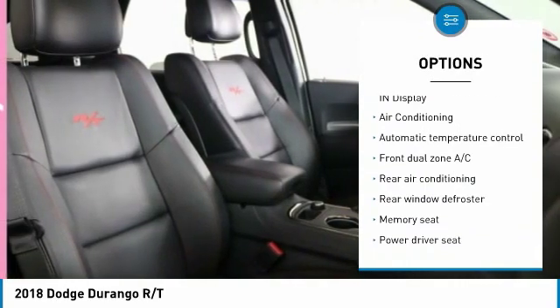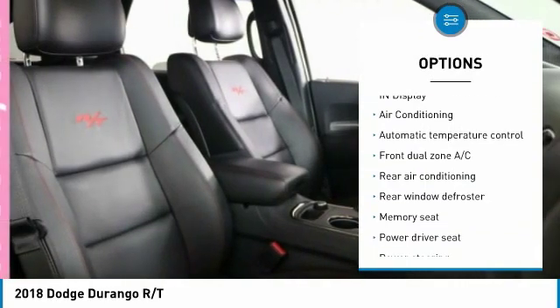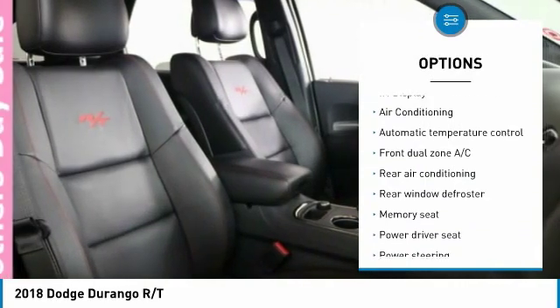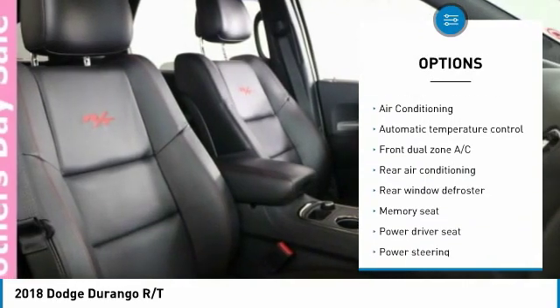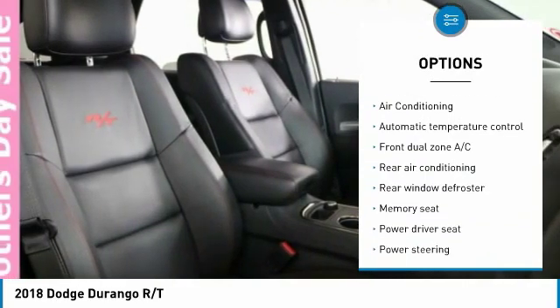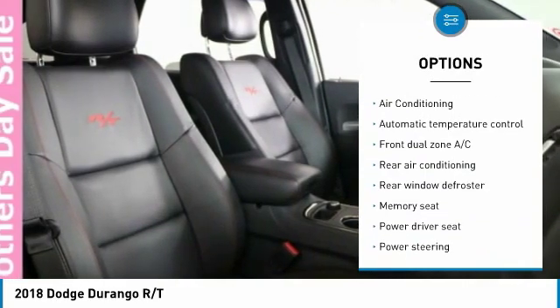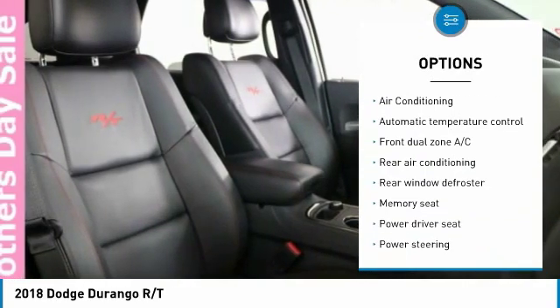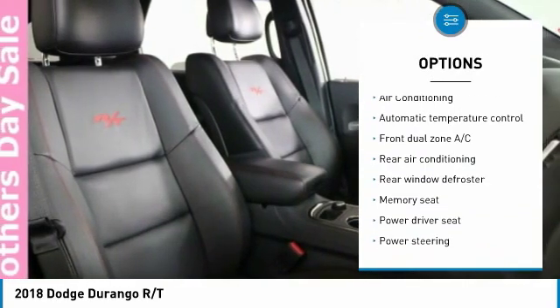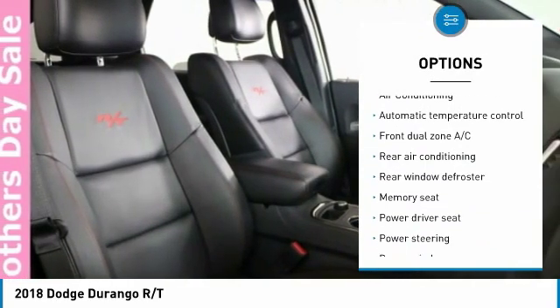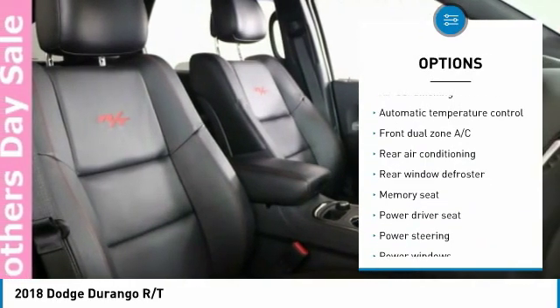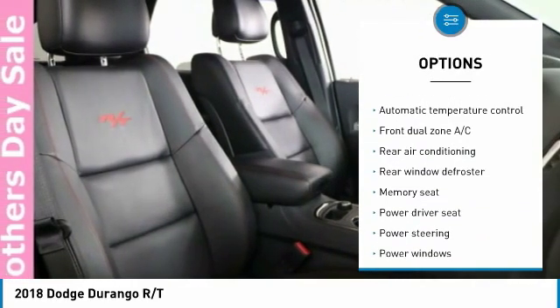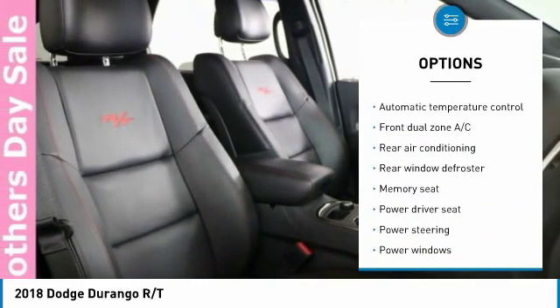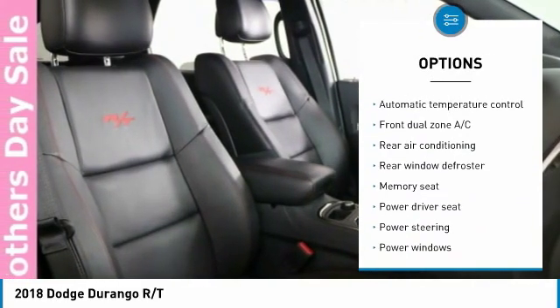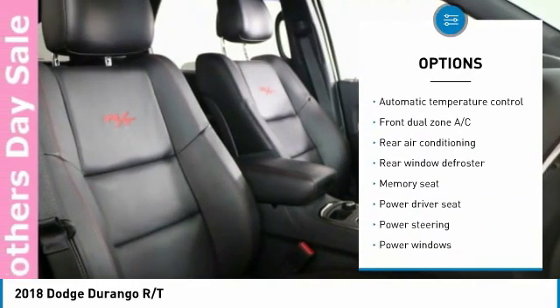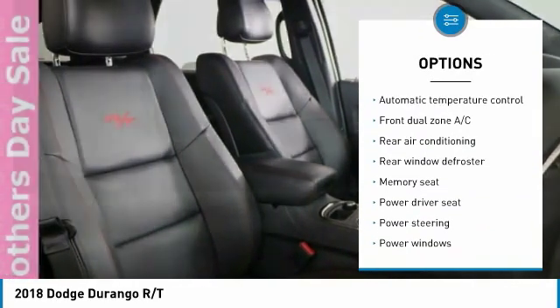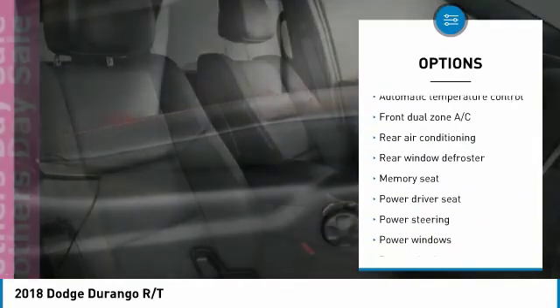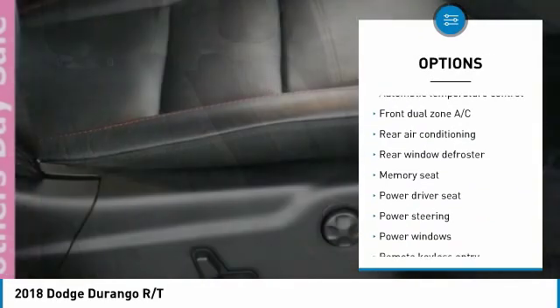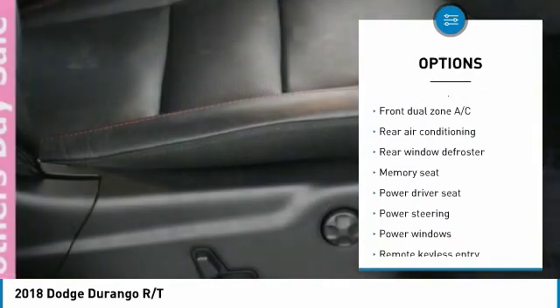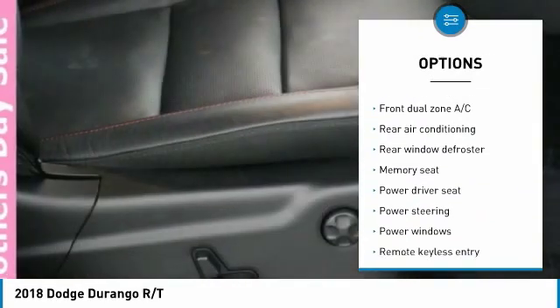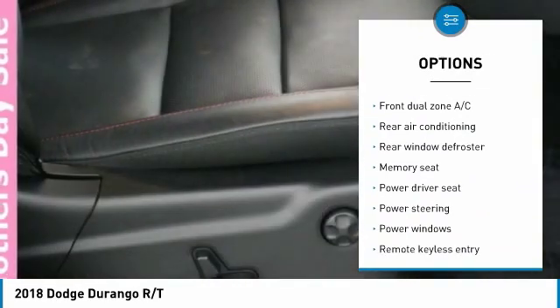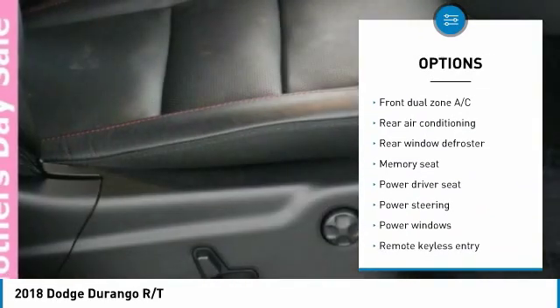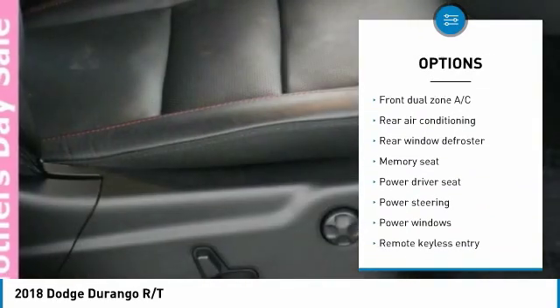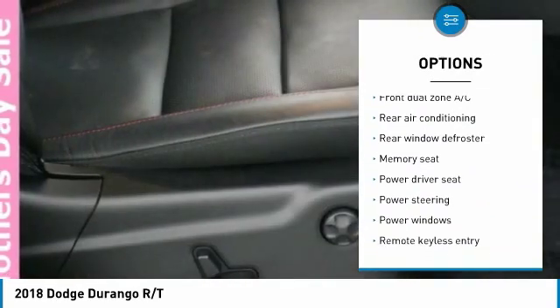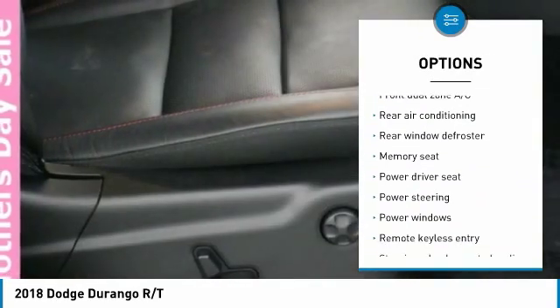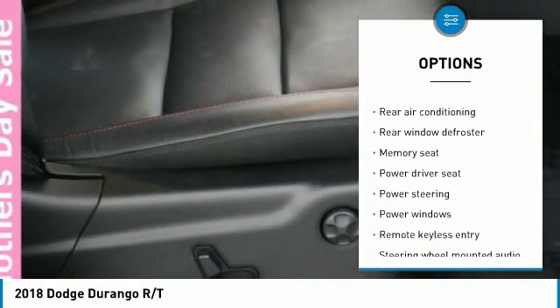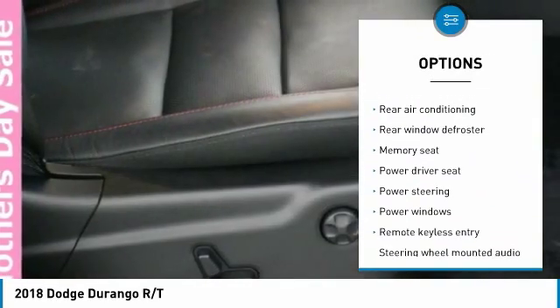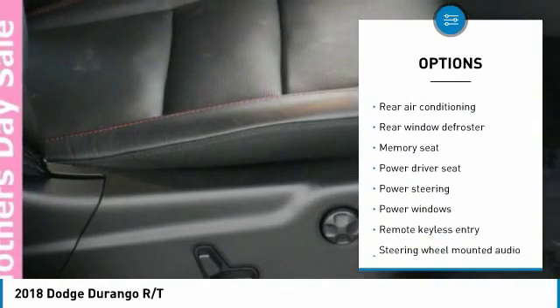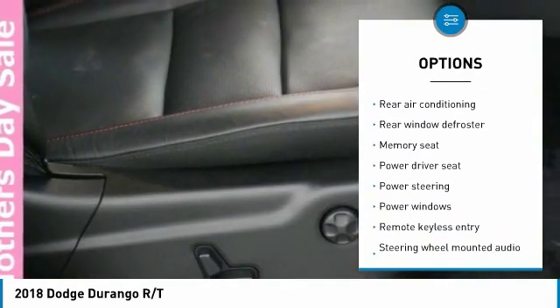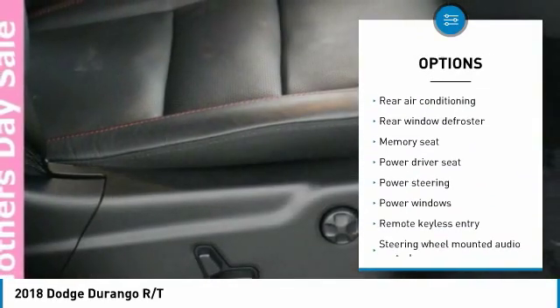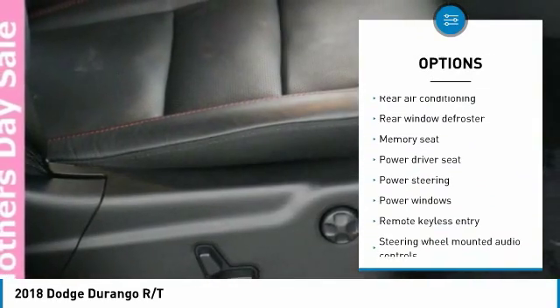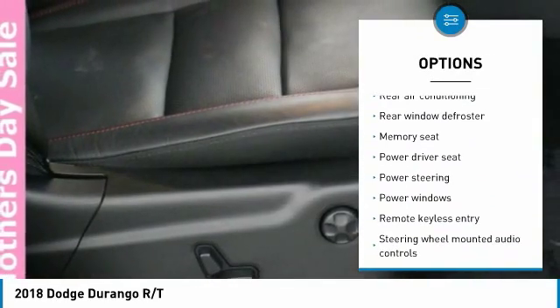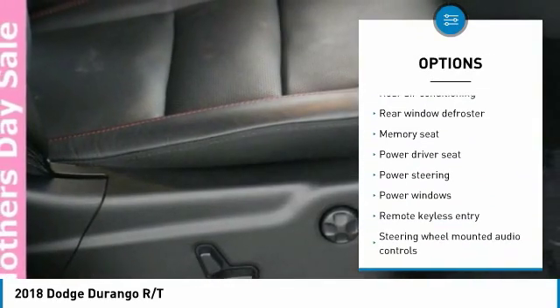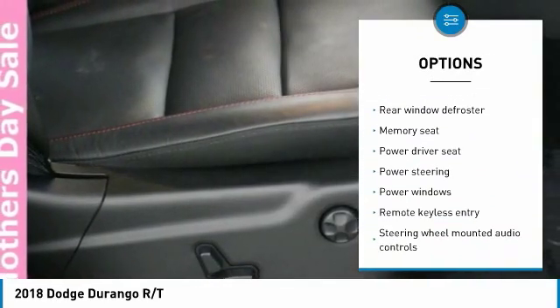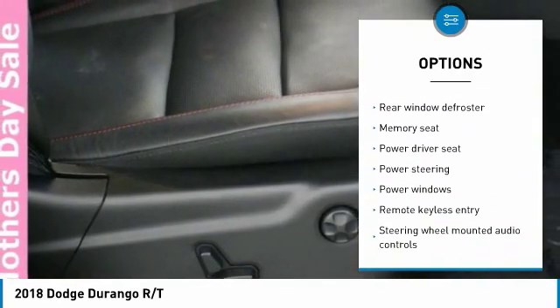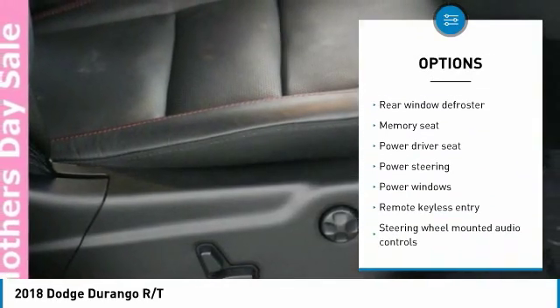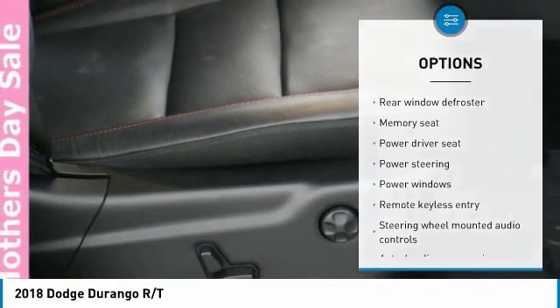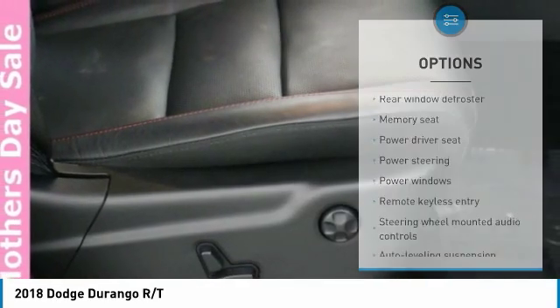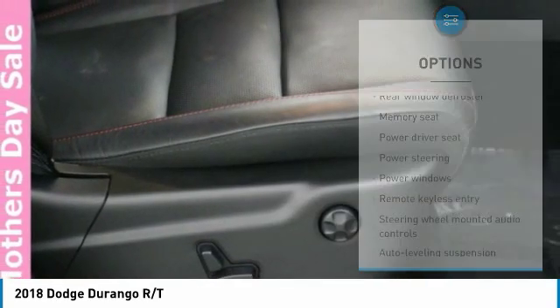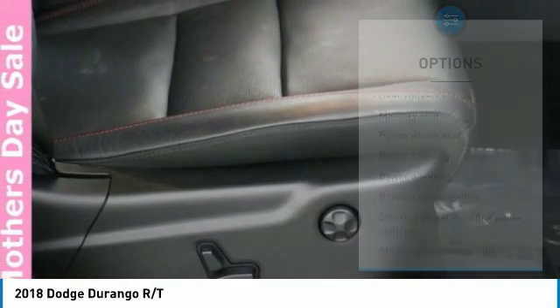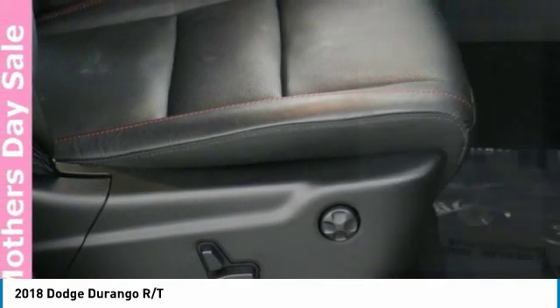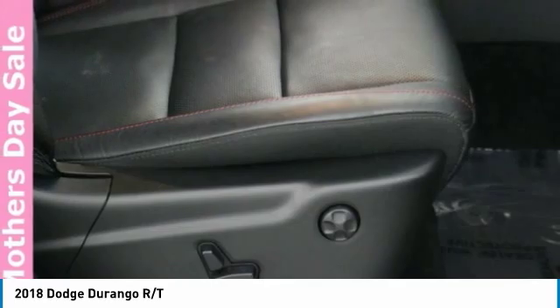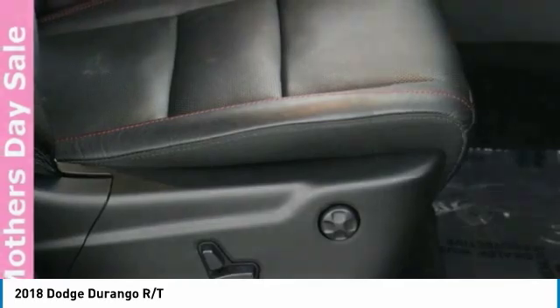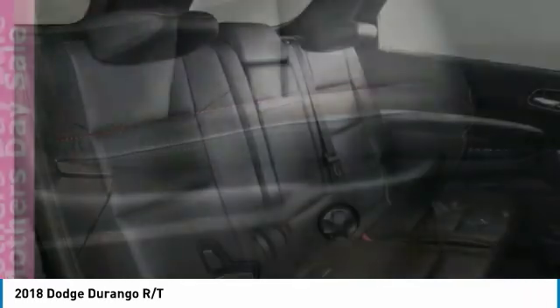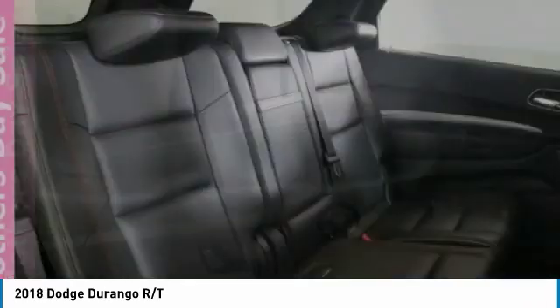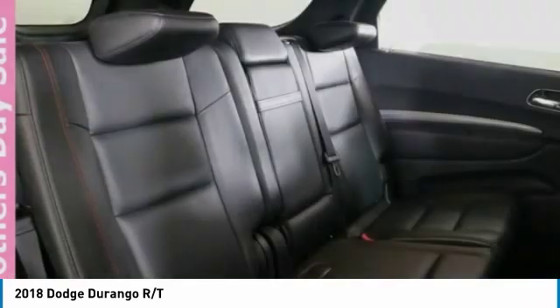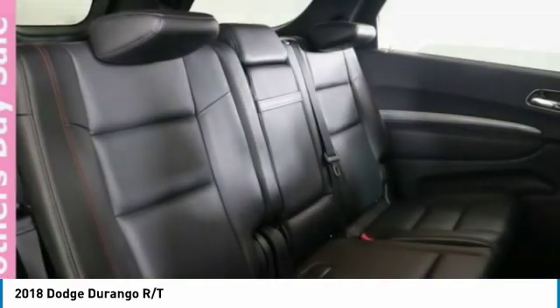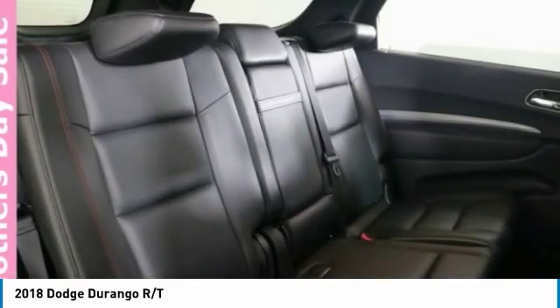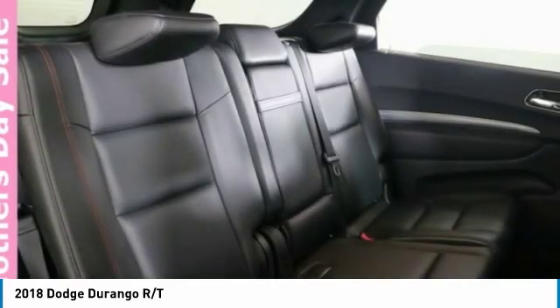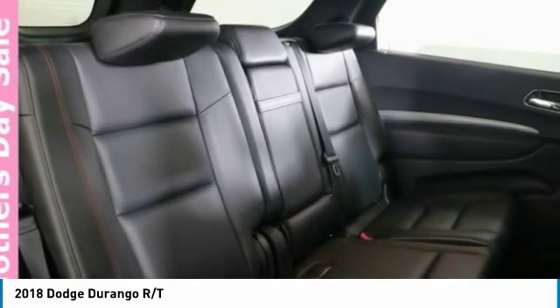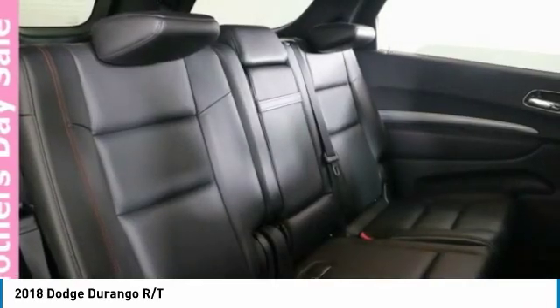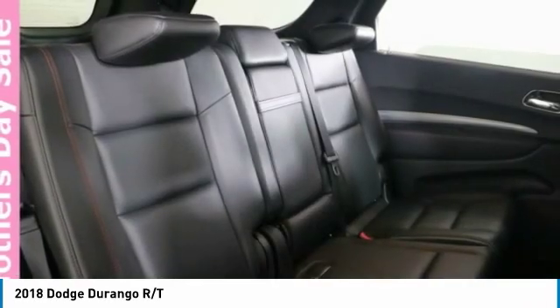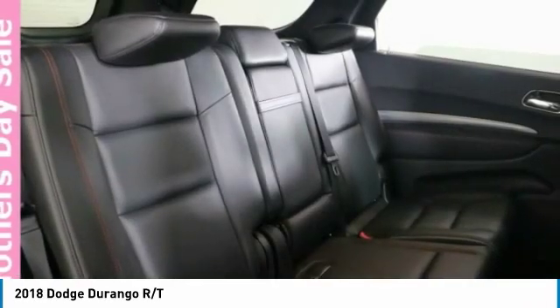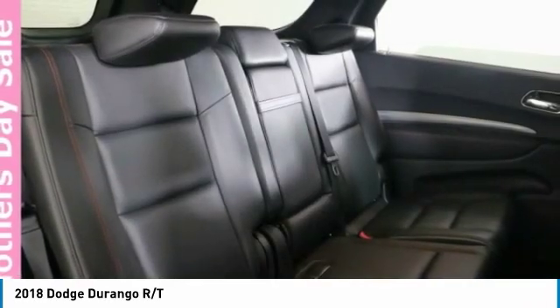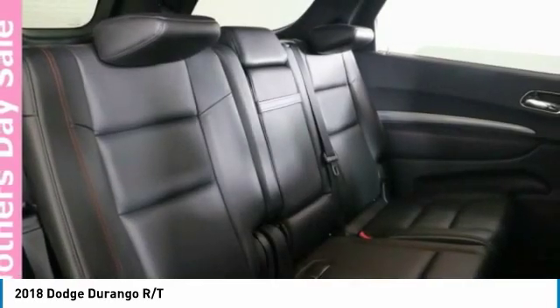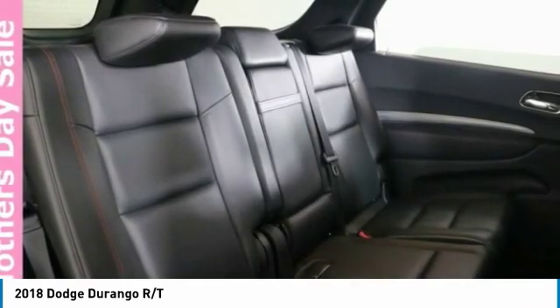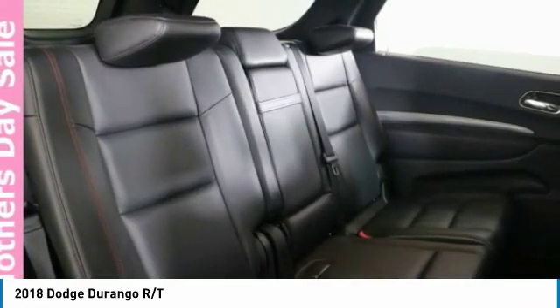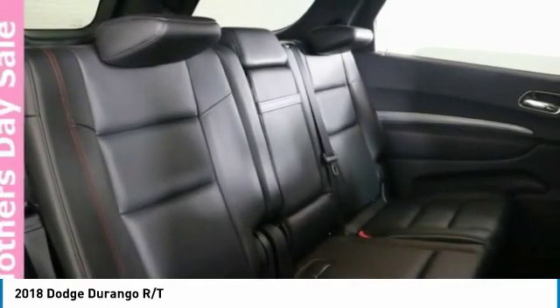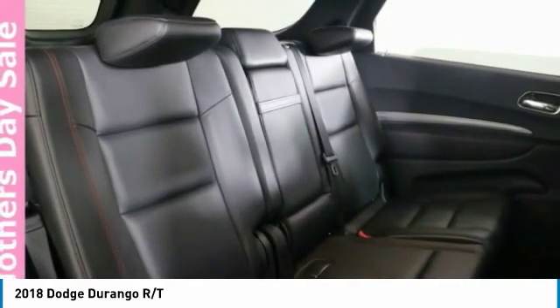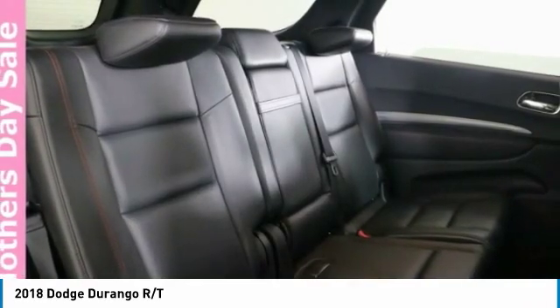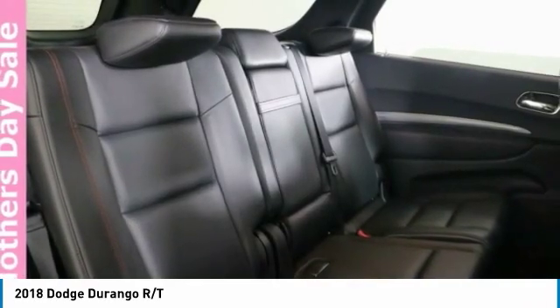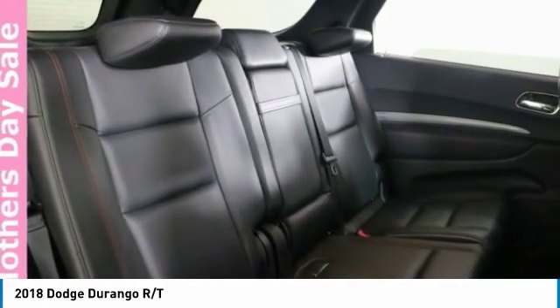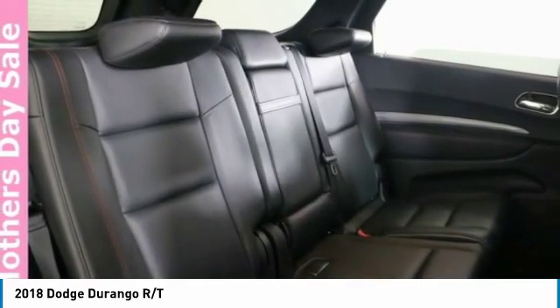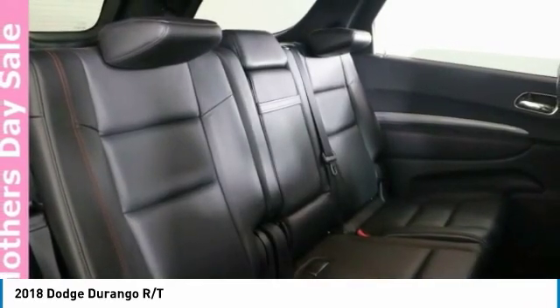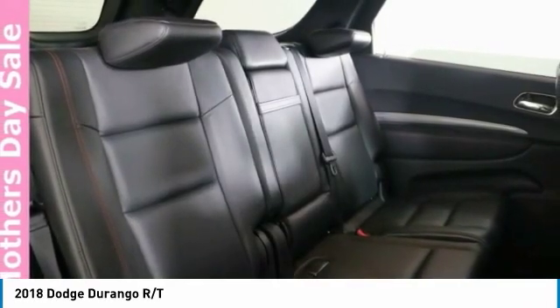Navigation system, traction control, all-wheel drive, air conditioning, Bluetooth, dual airbags.